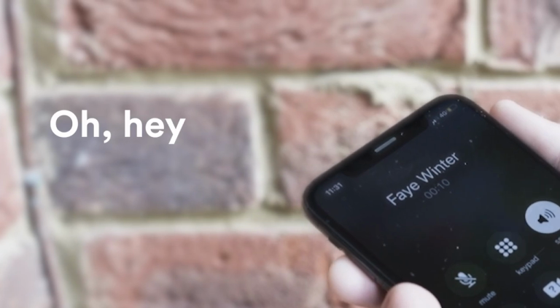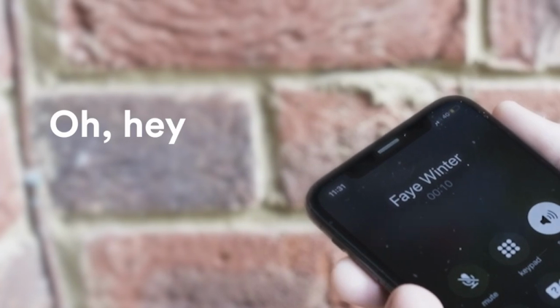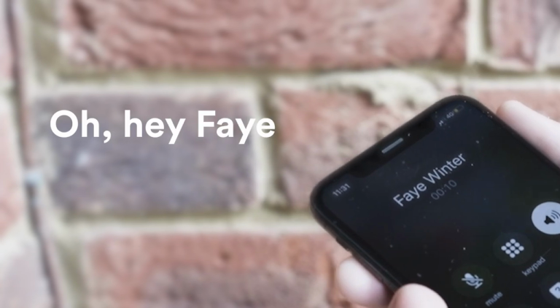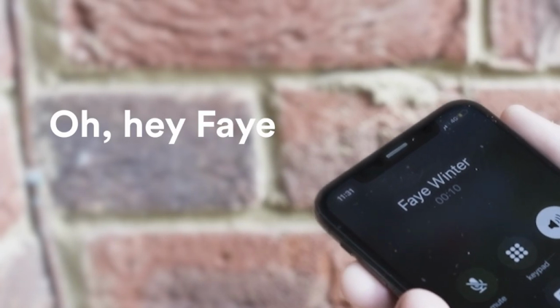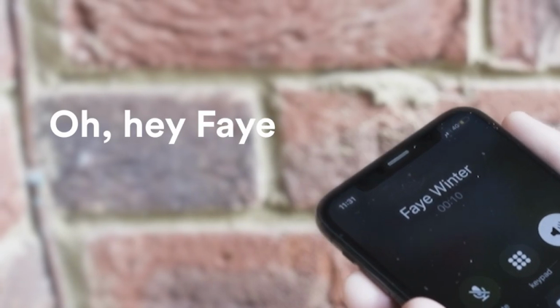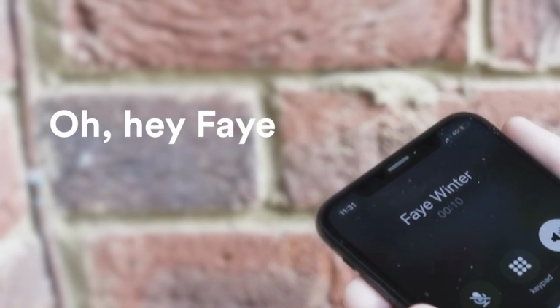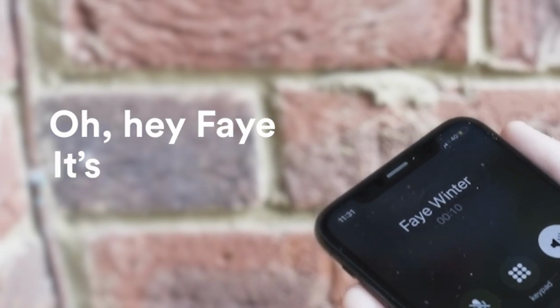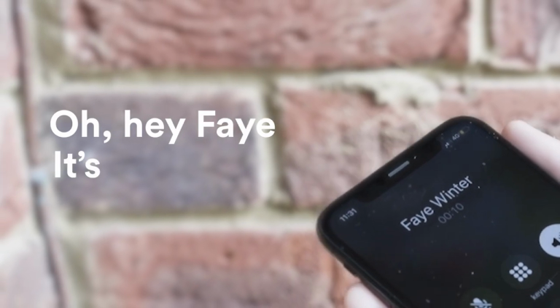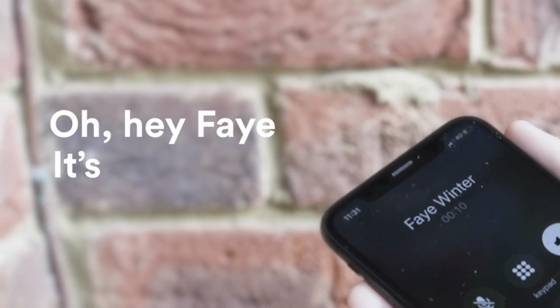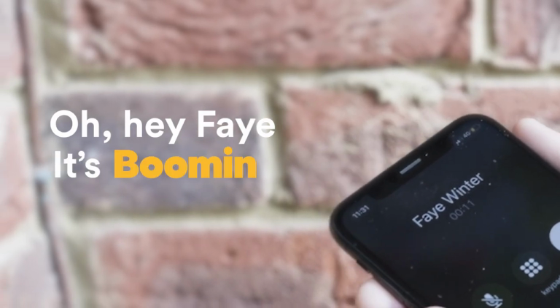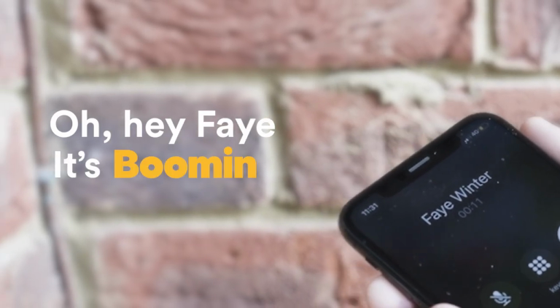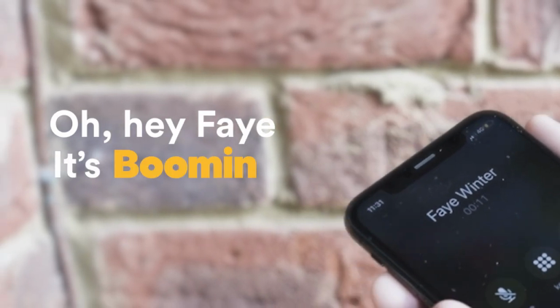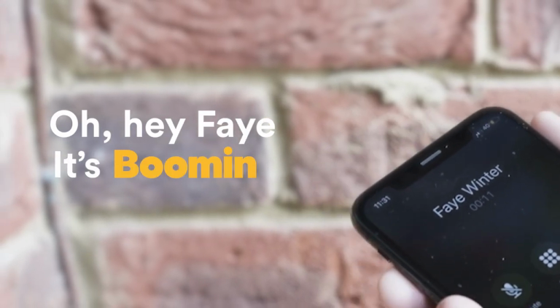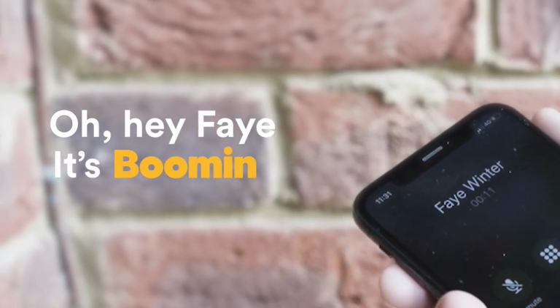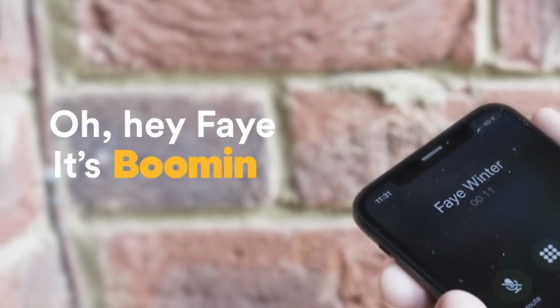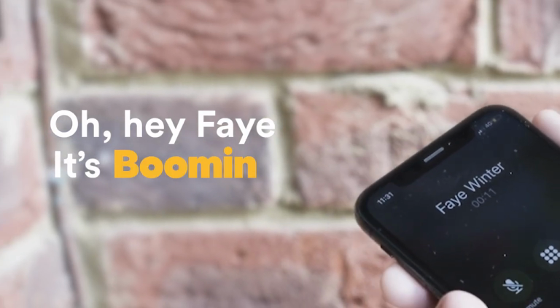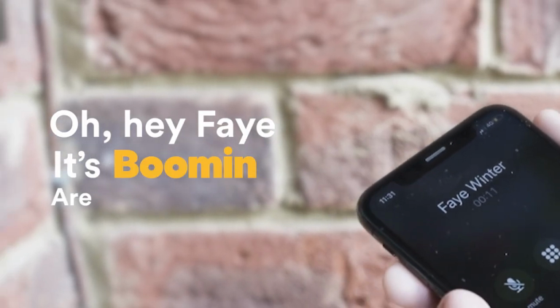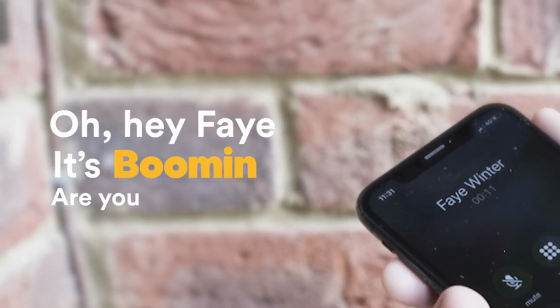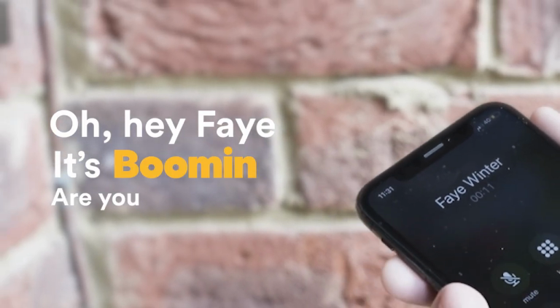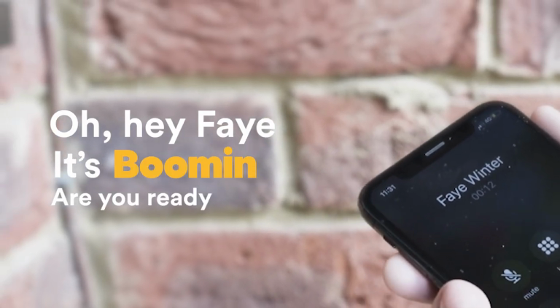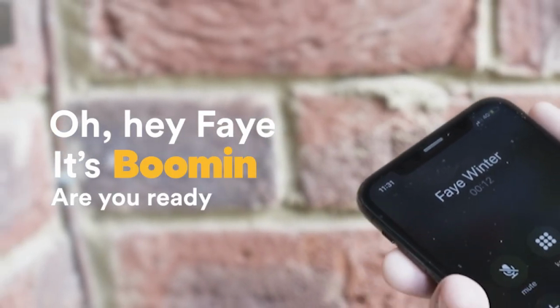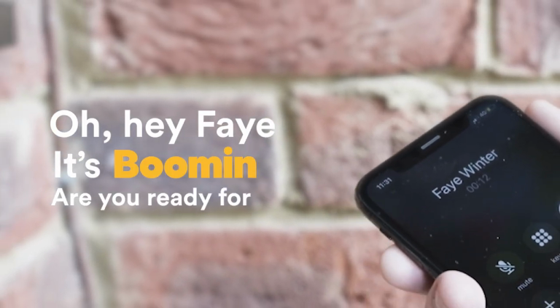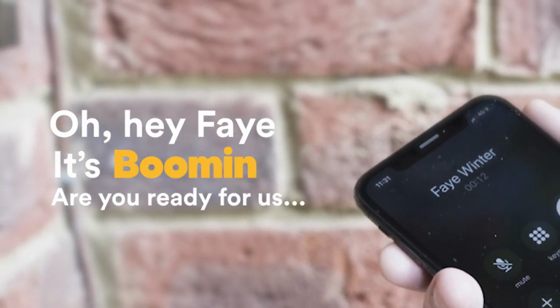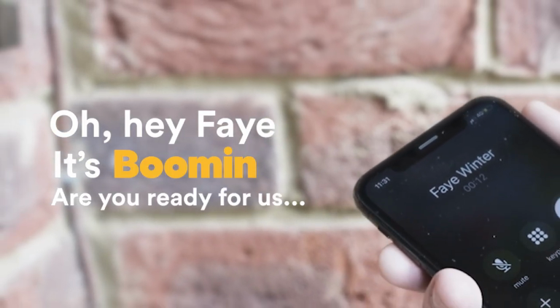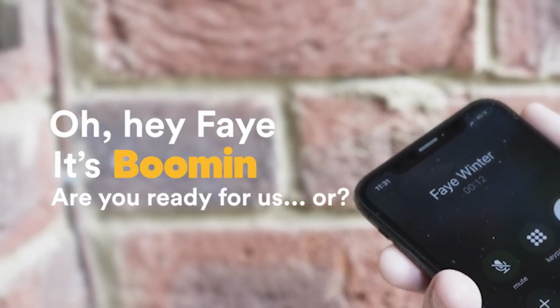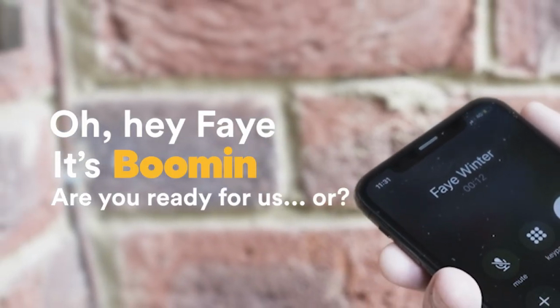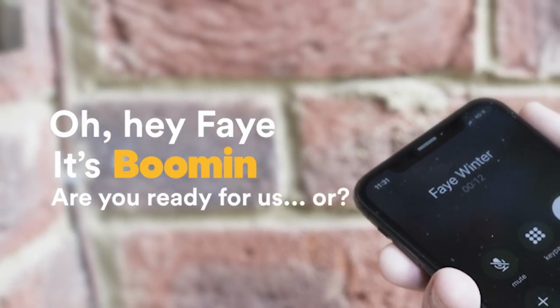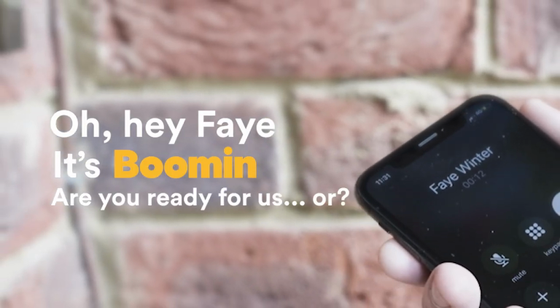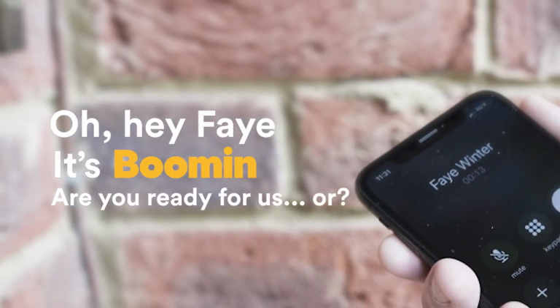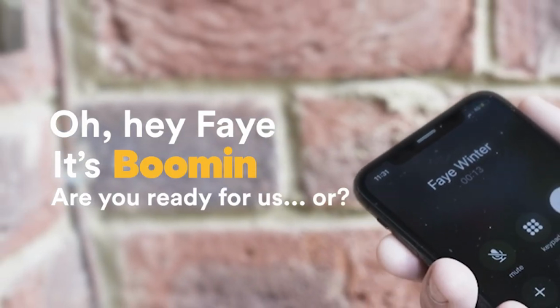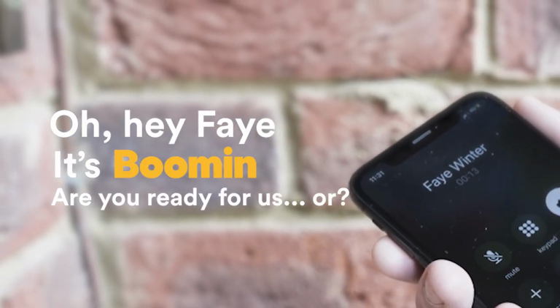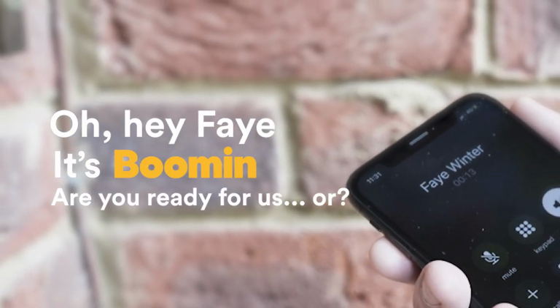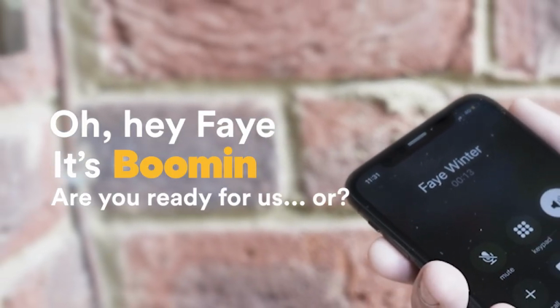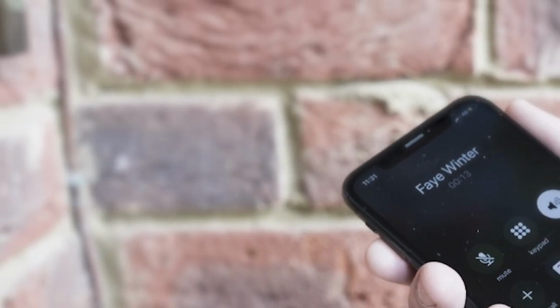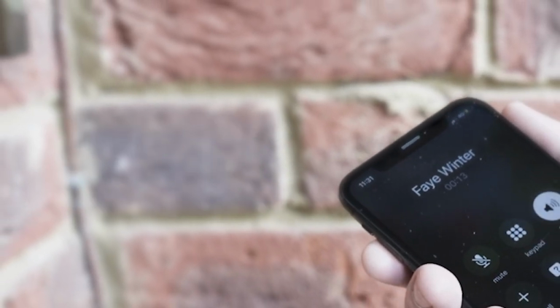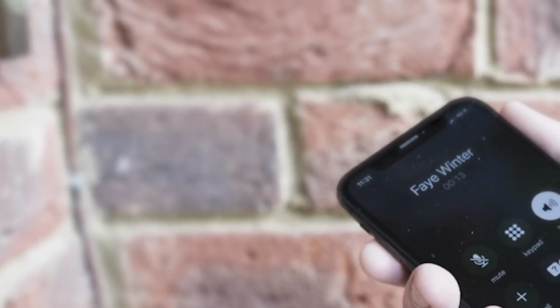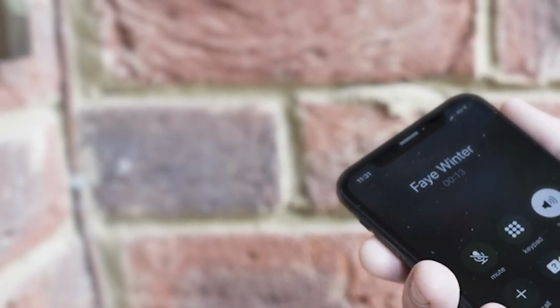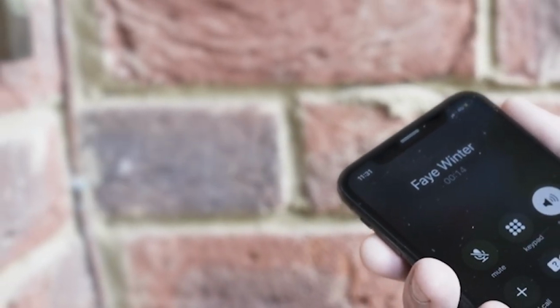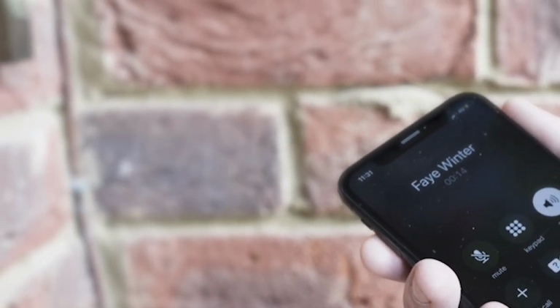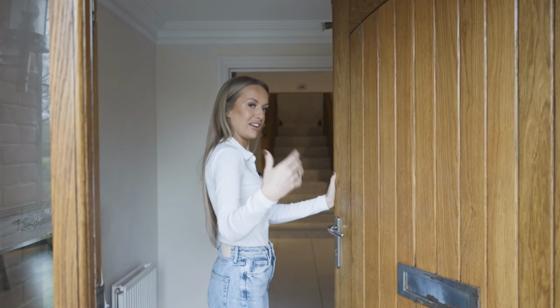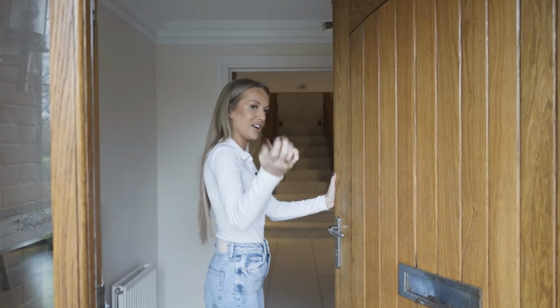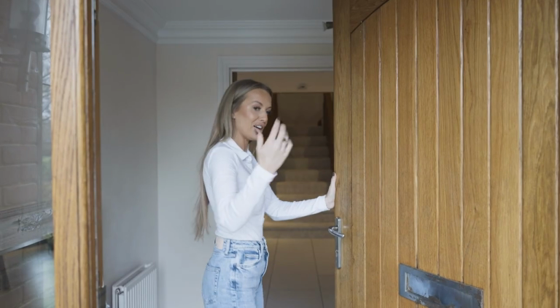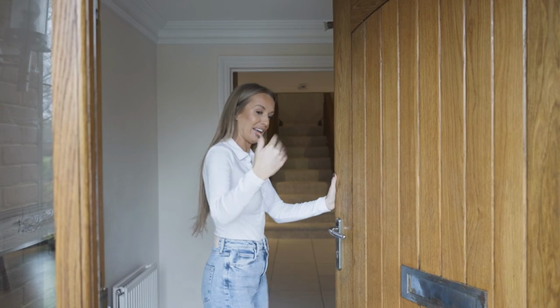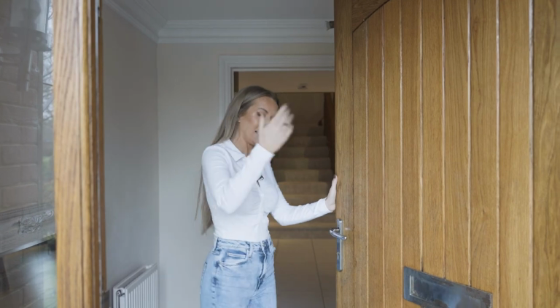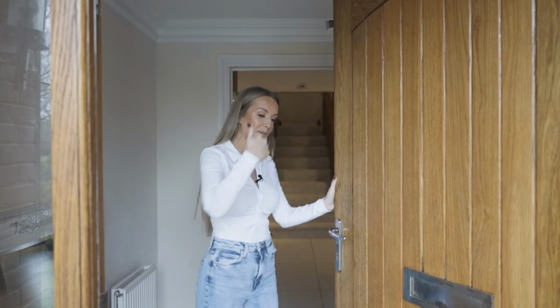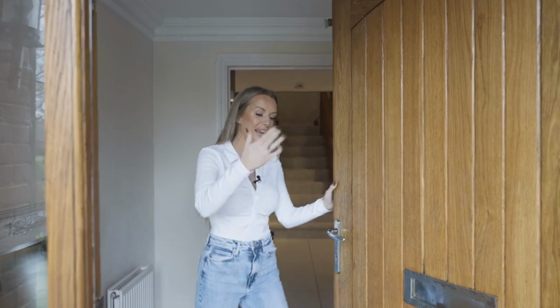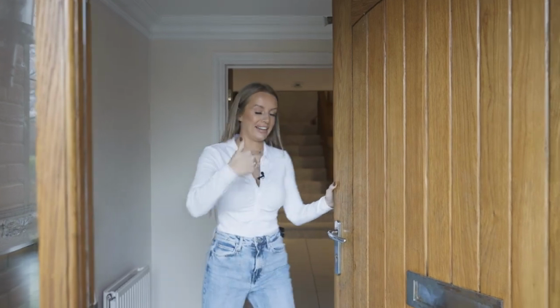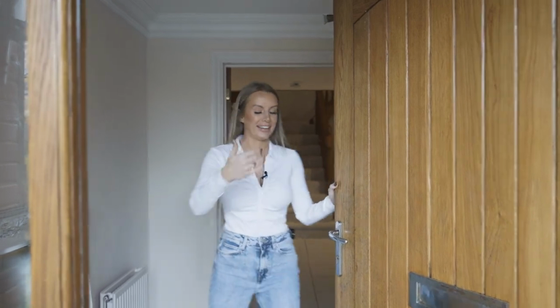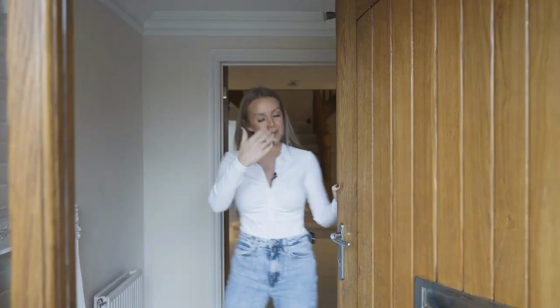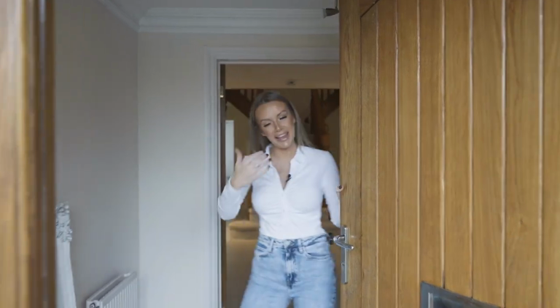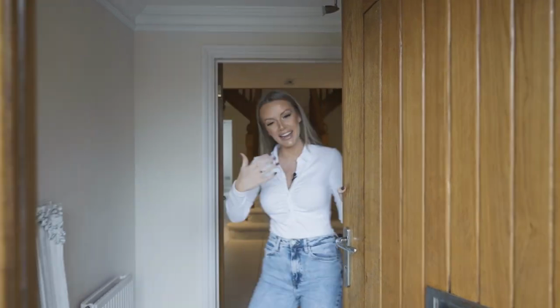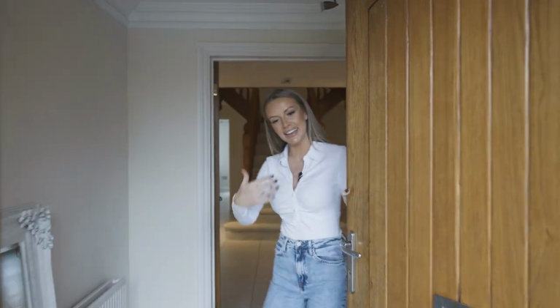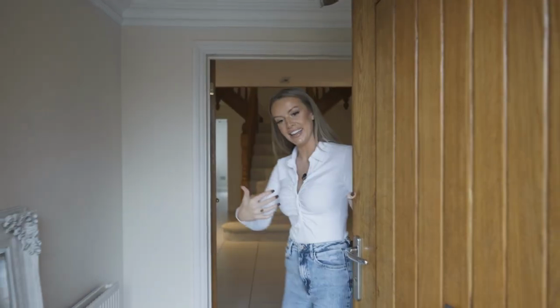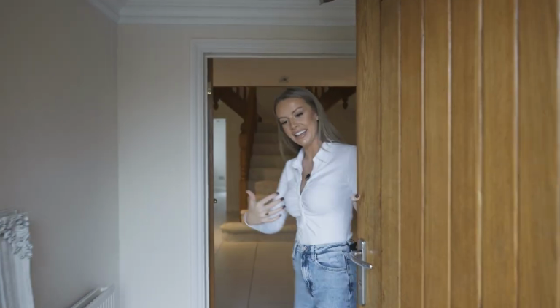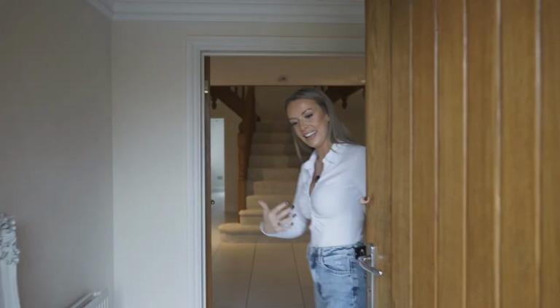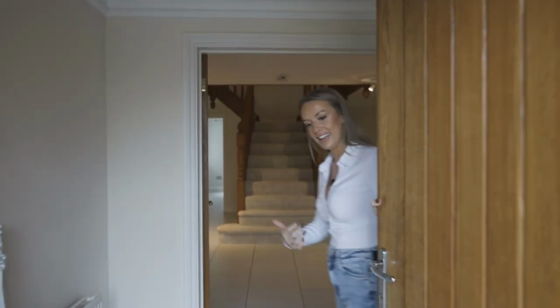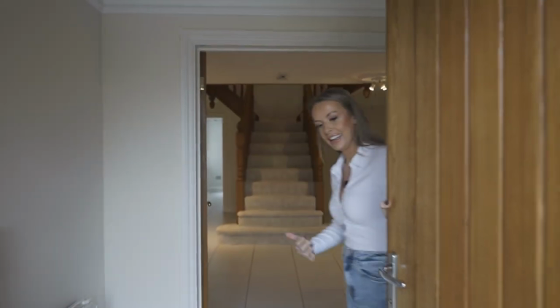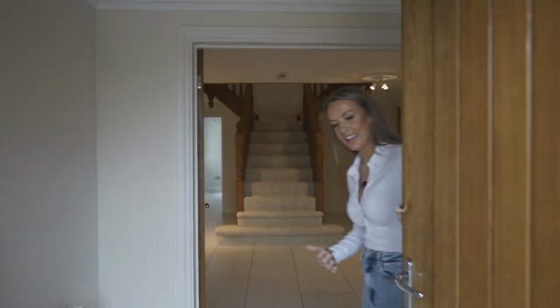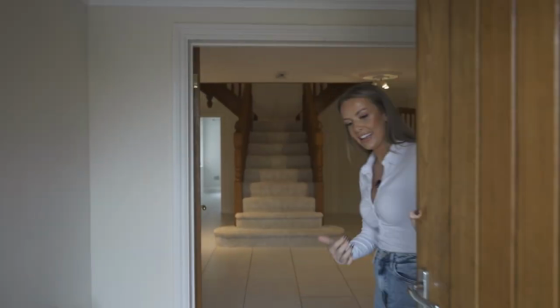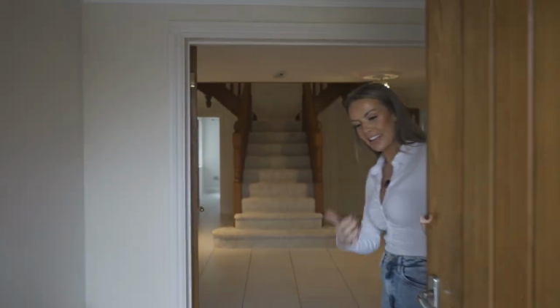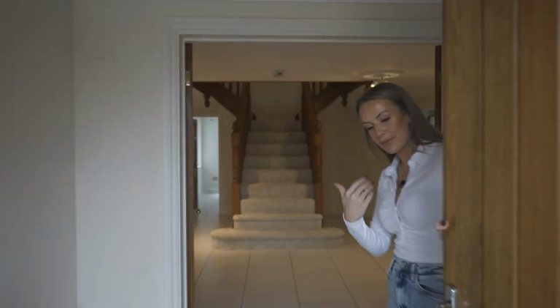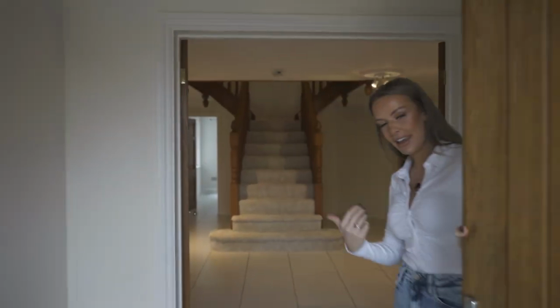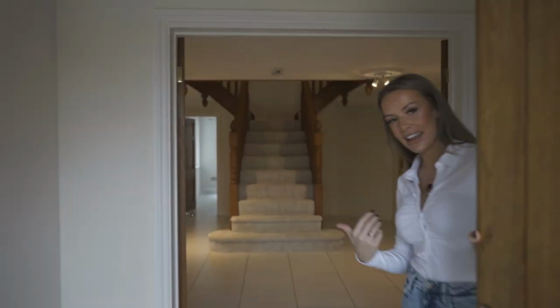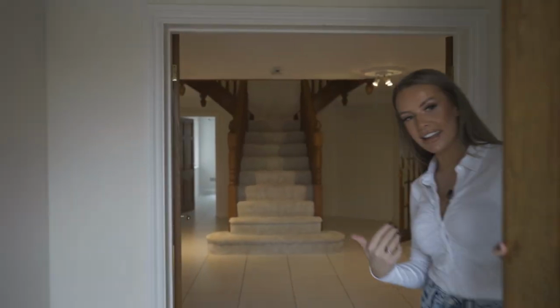Hey Faye, it's booming. Are you ready for us? I hope so. You actually really are here. Come in, come in, come in.